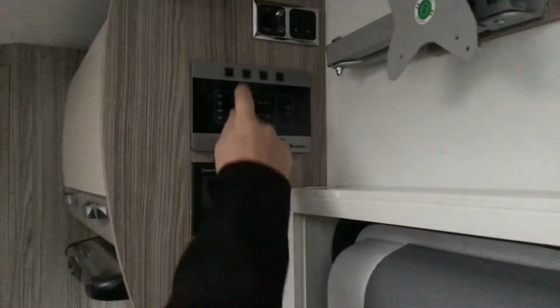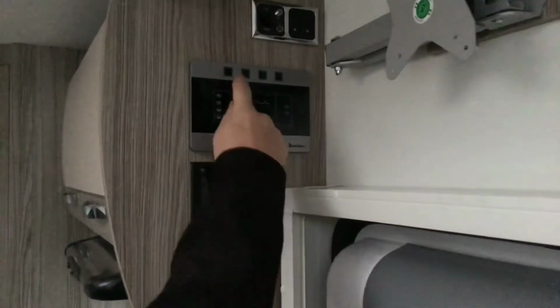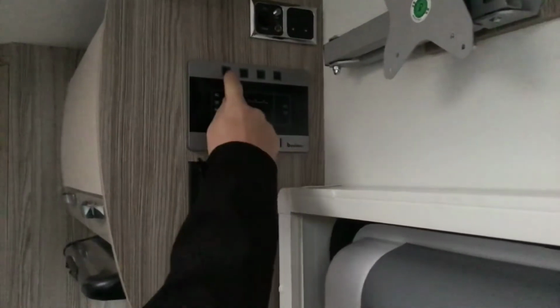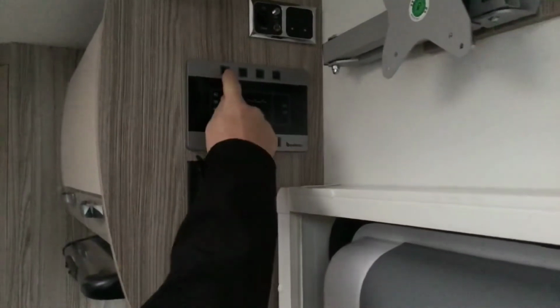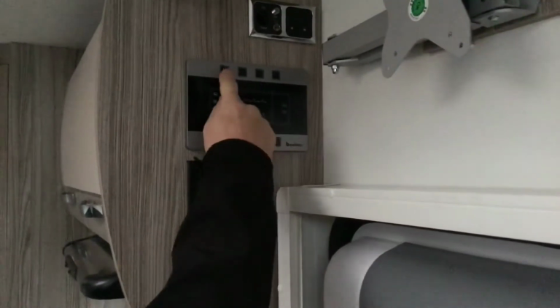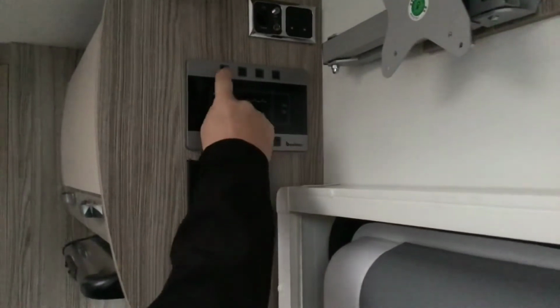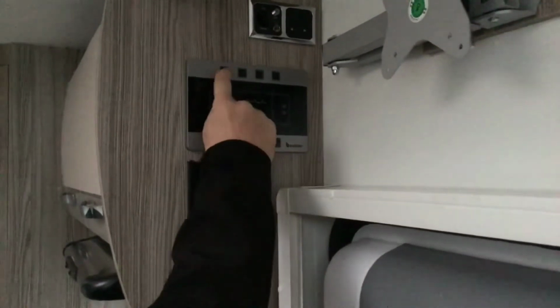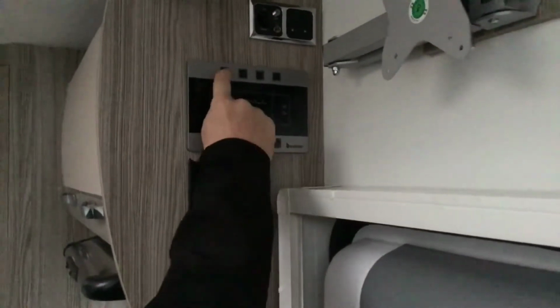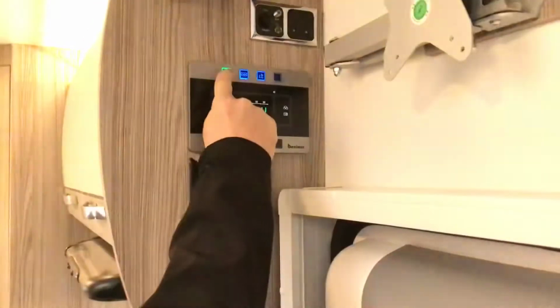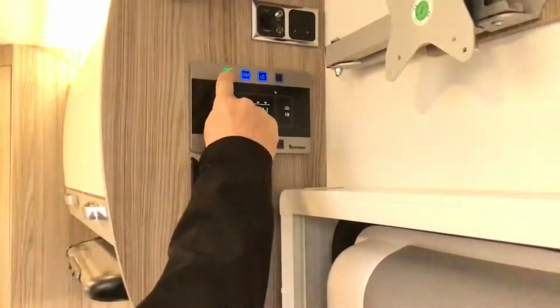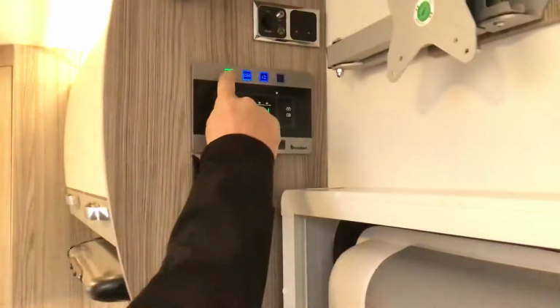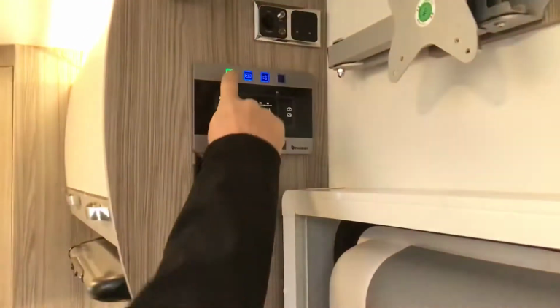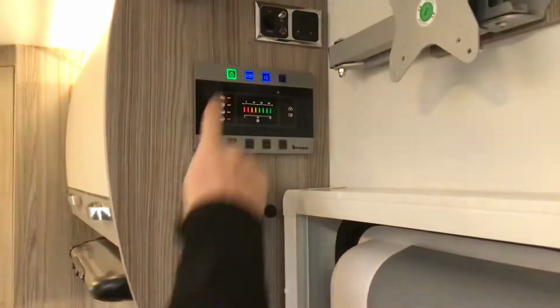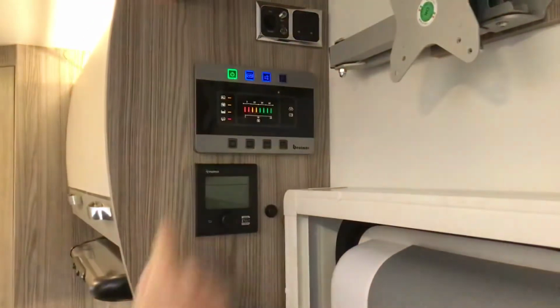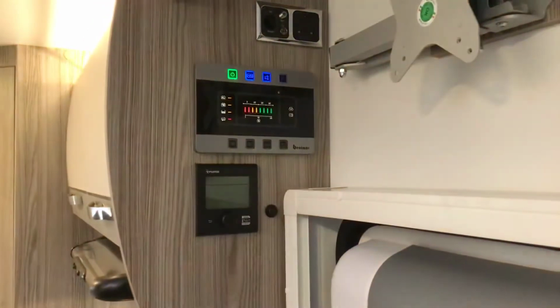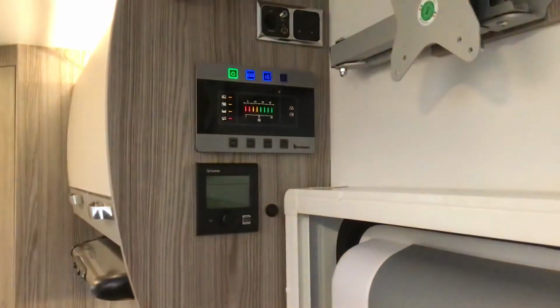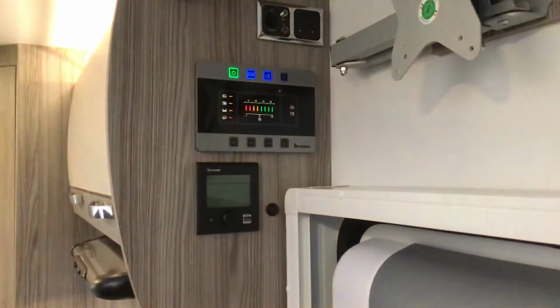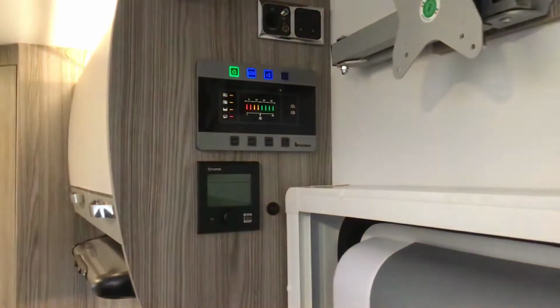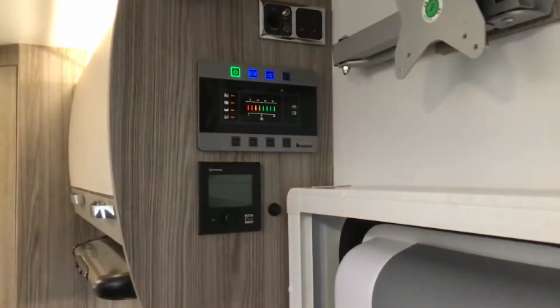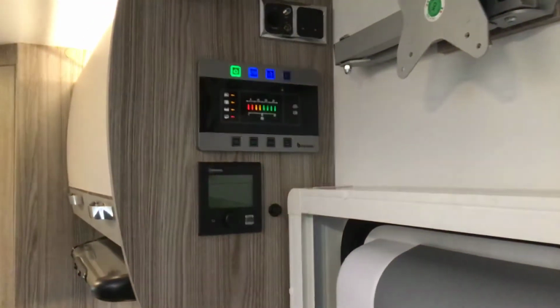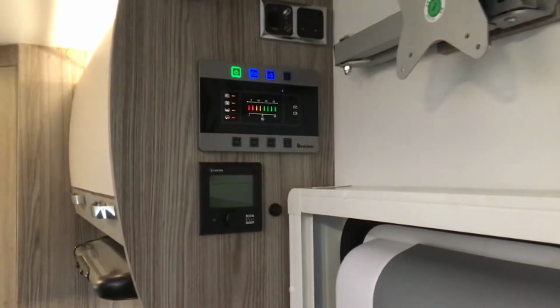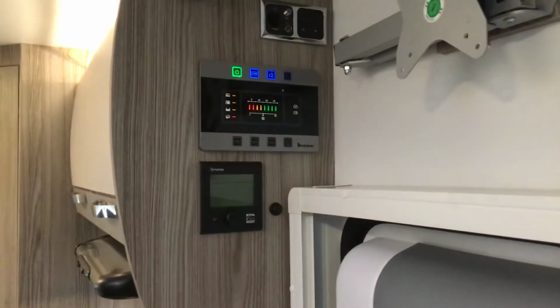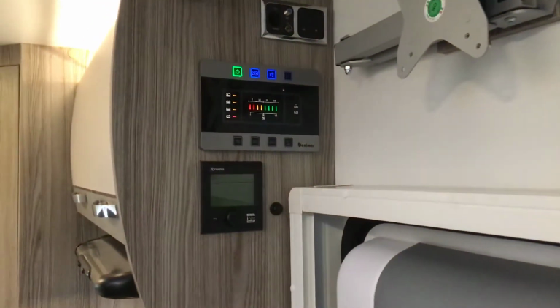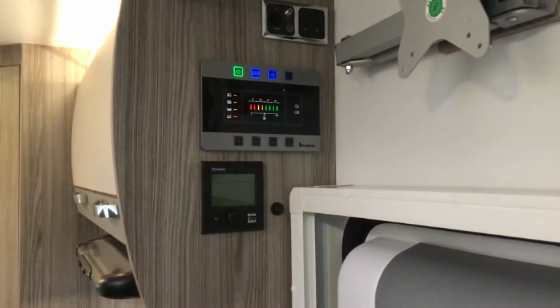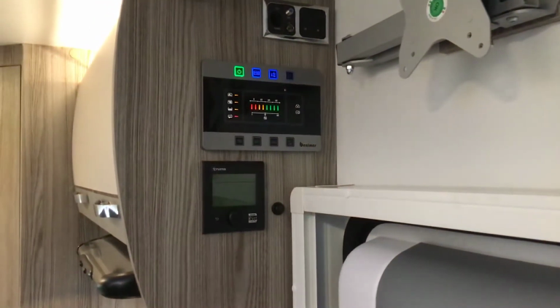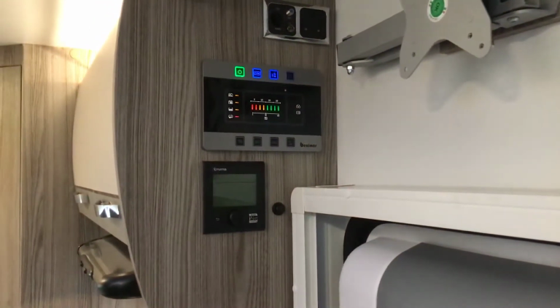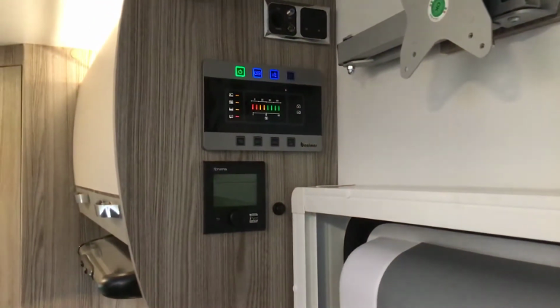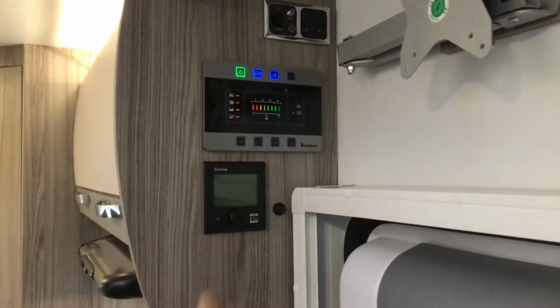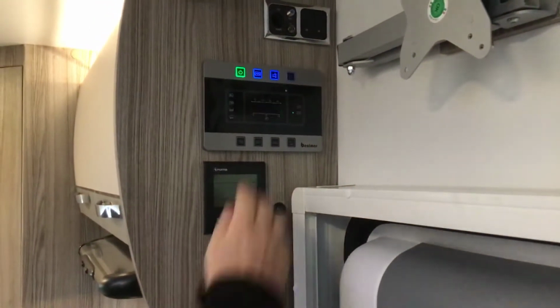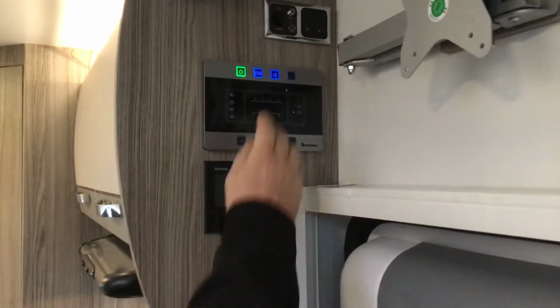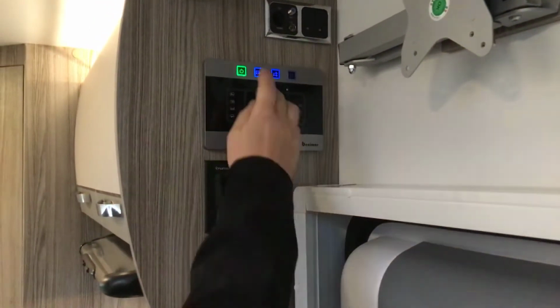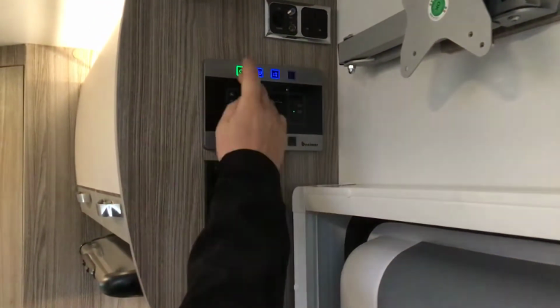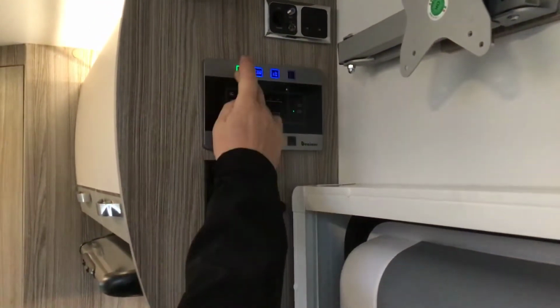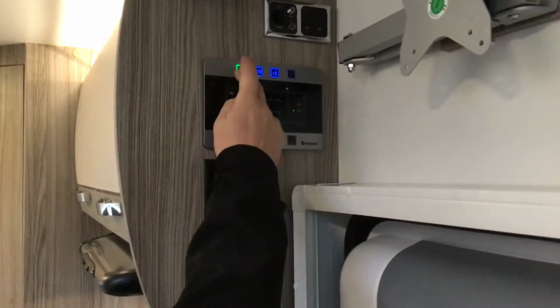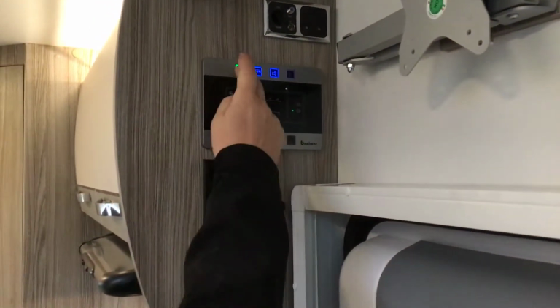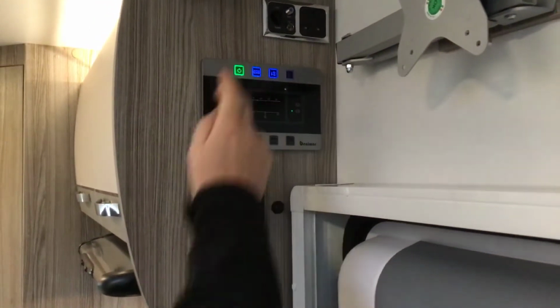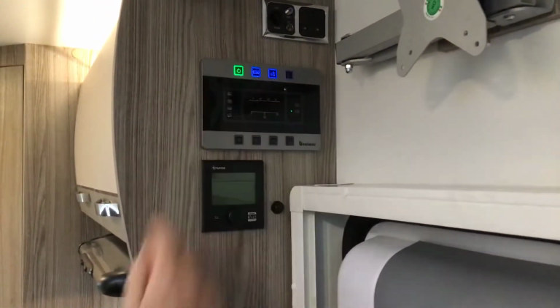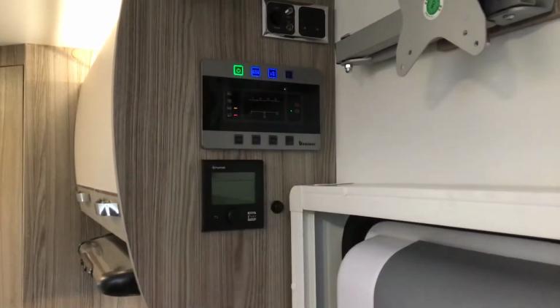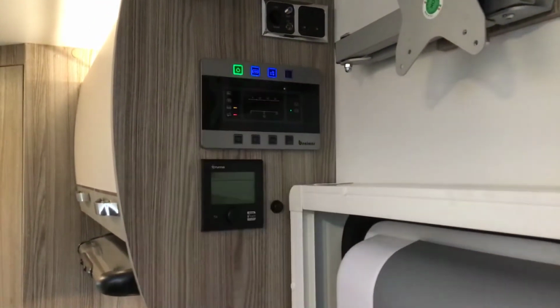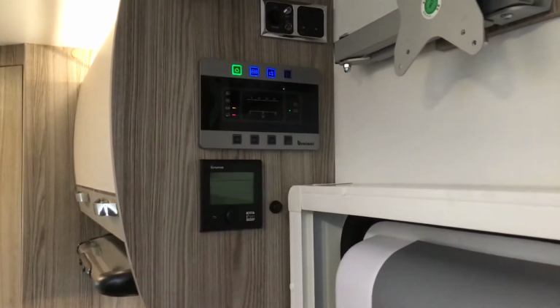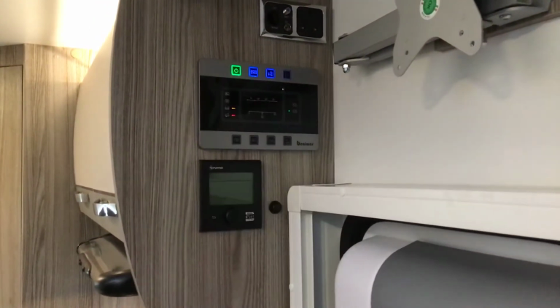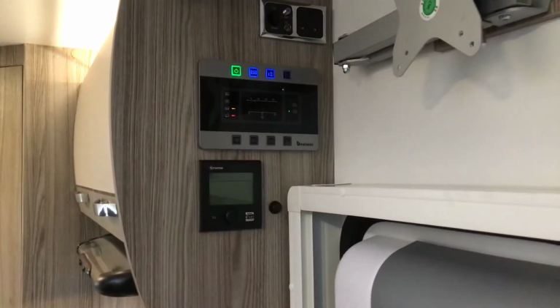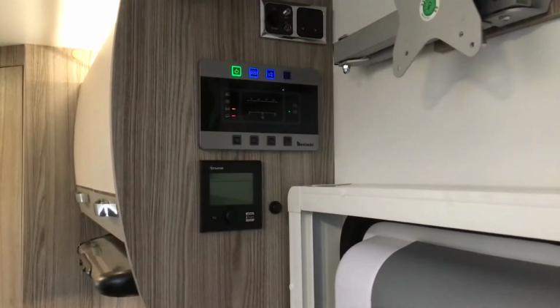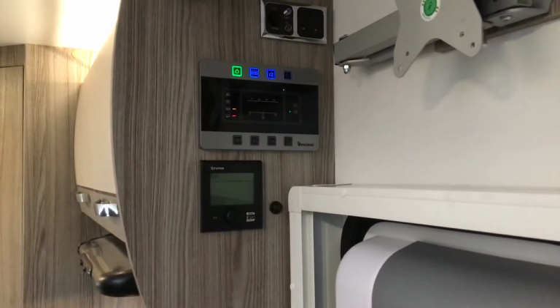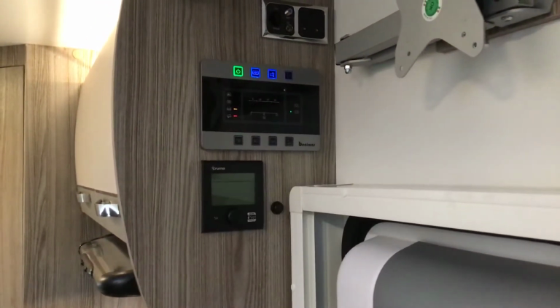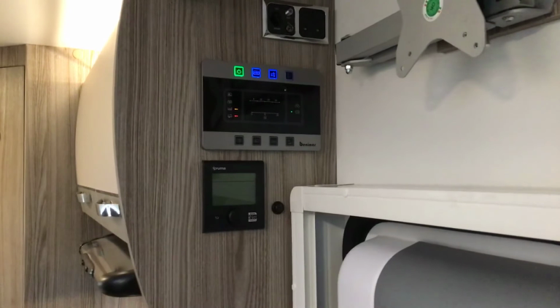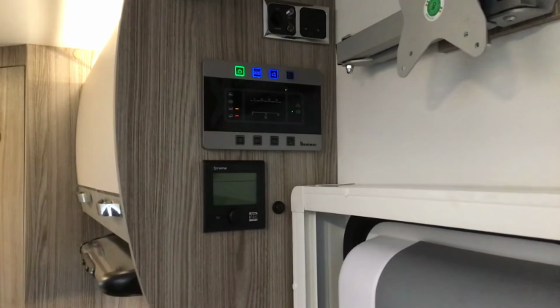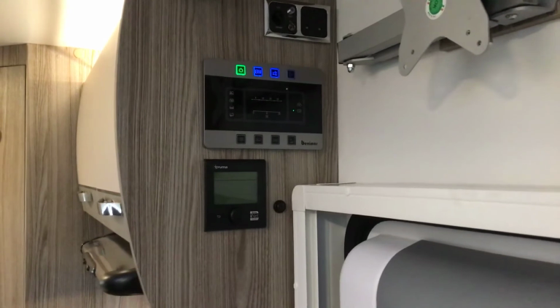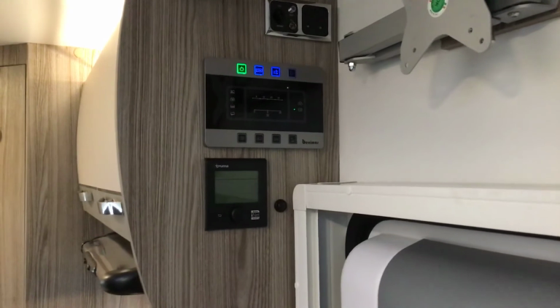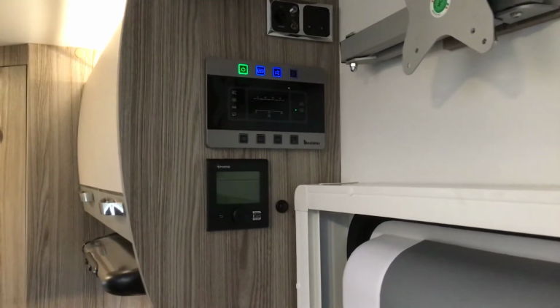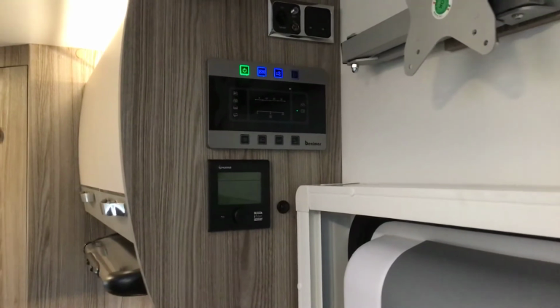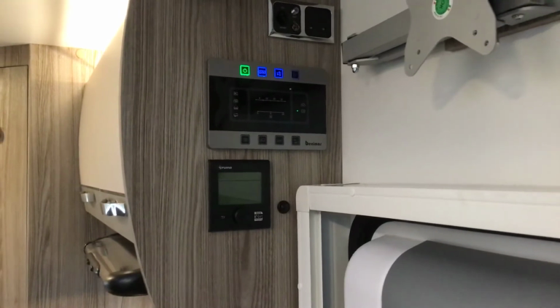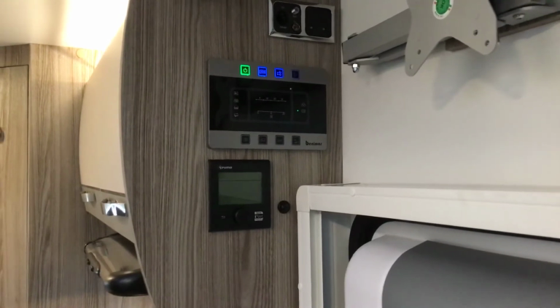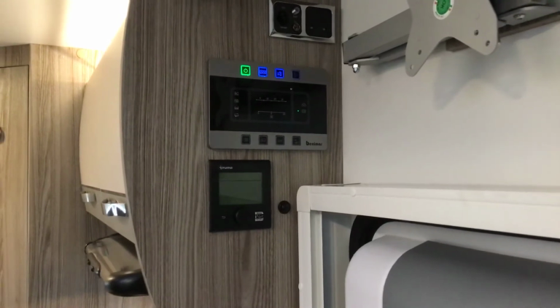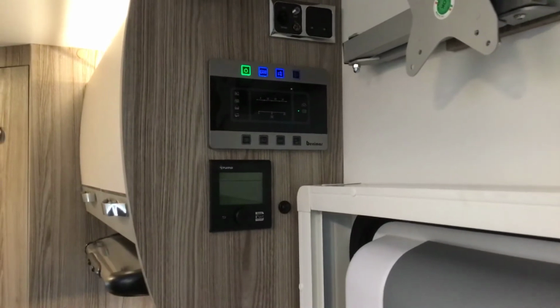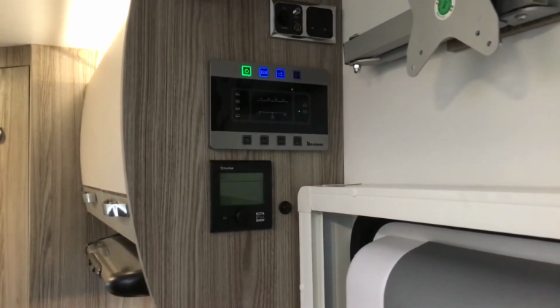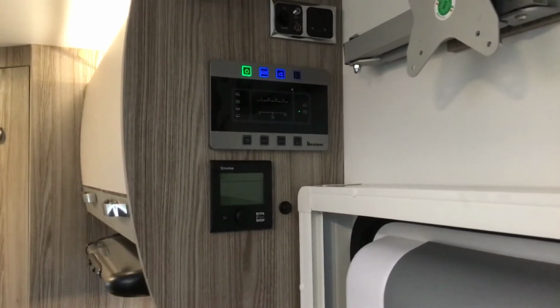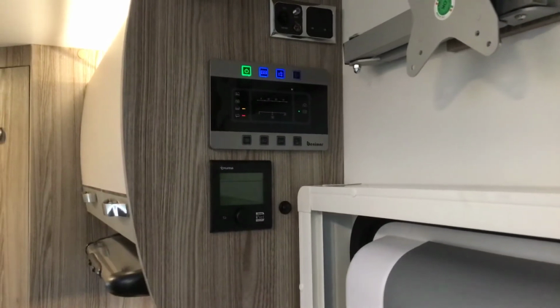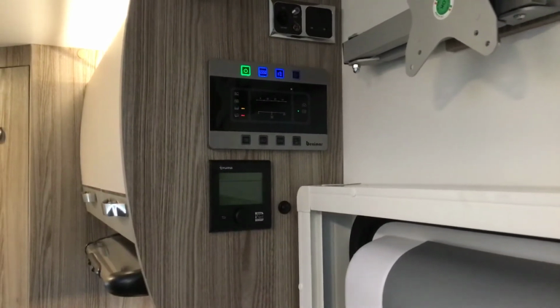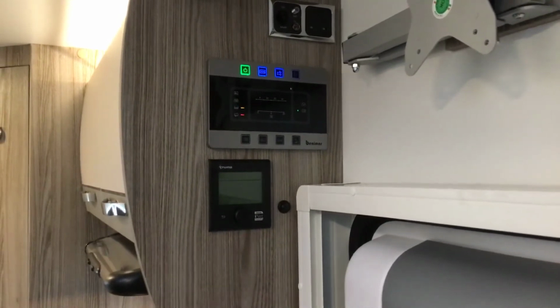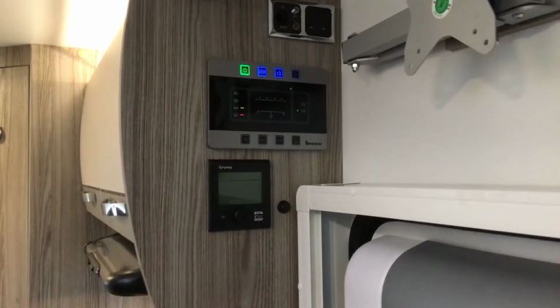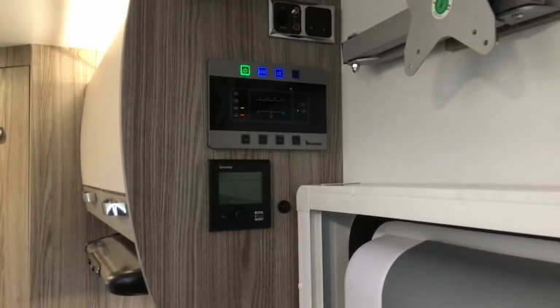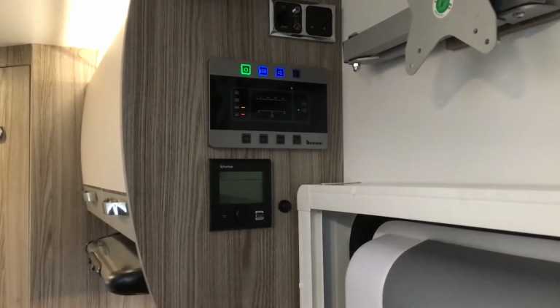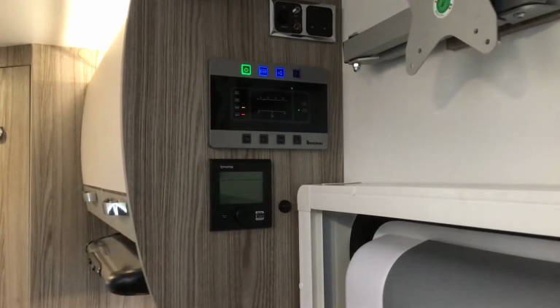It looks a busy screen, however please be assured it's not. Every button on the top is to switch something on, all the buttons on the bottom is just for information. So we're going to wake the vehicle up. Top left we're going to put our master switch on — it's gone green, it's lit up, it's done our inboard check.